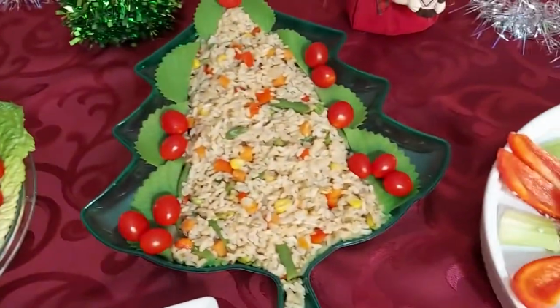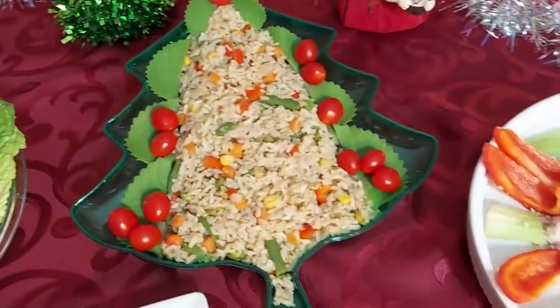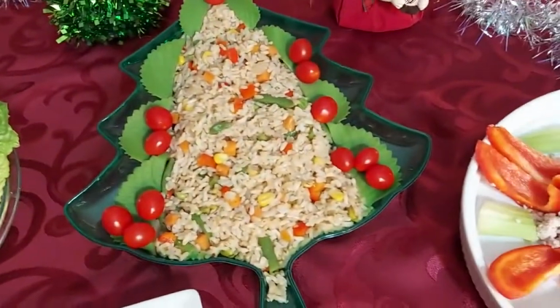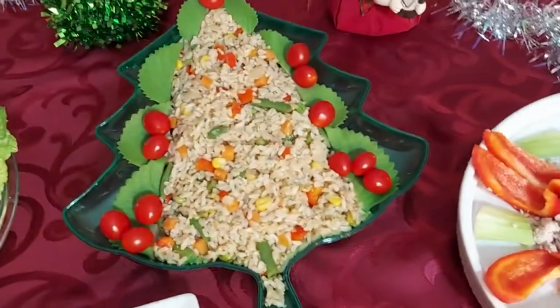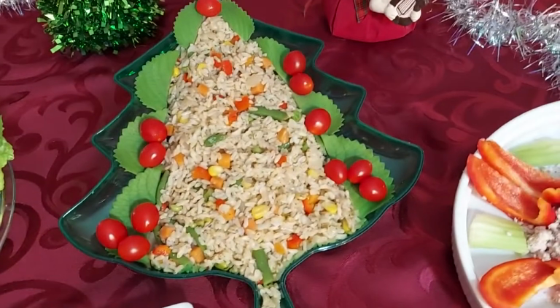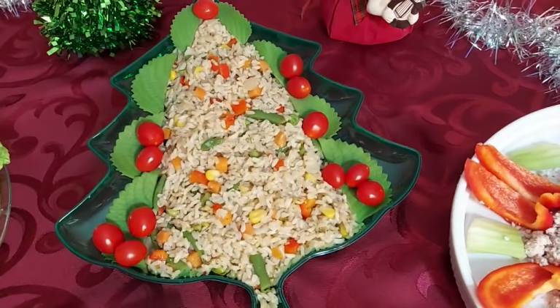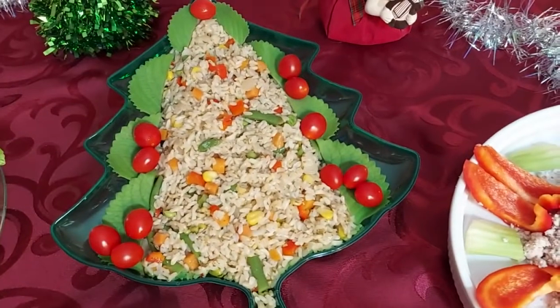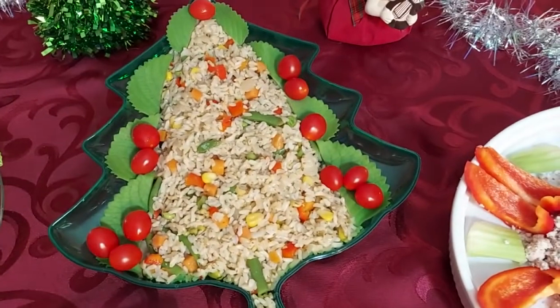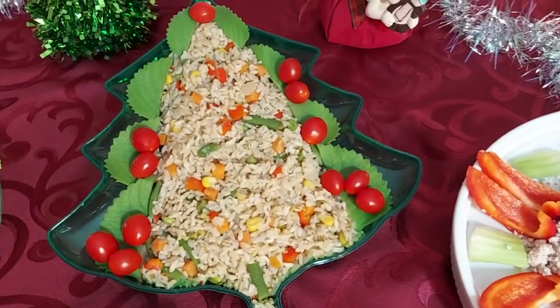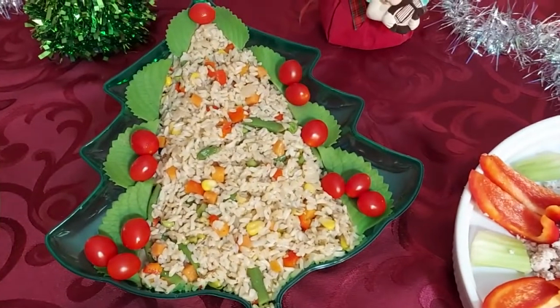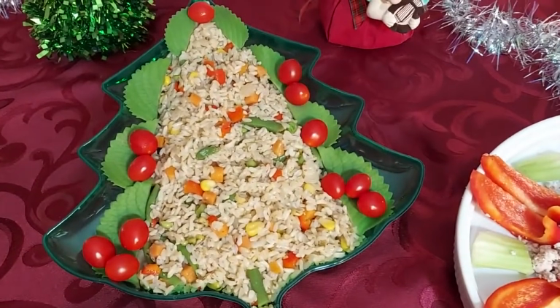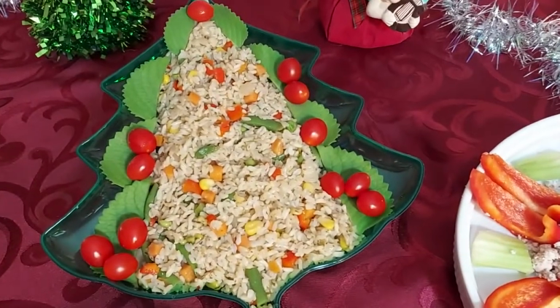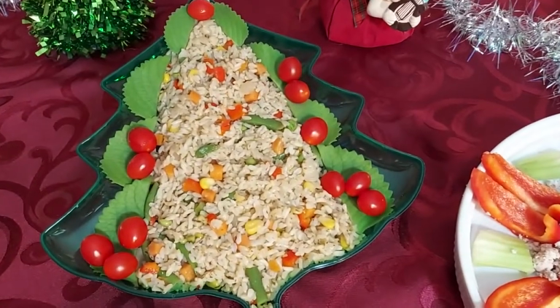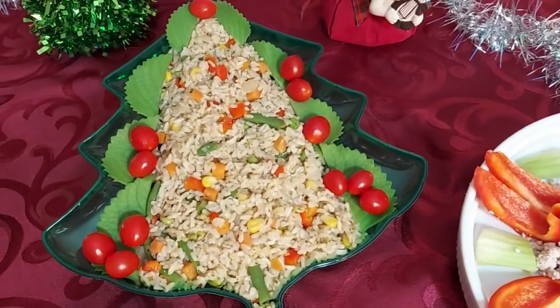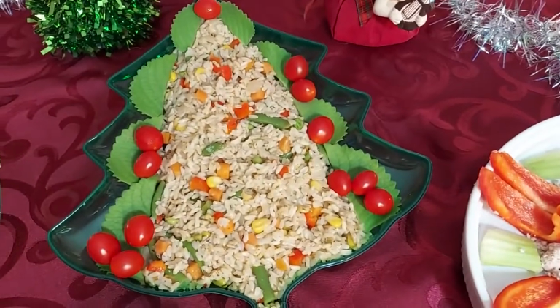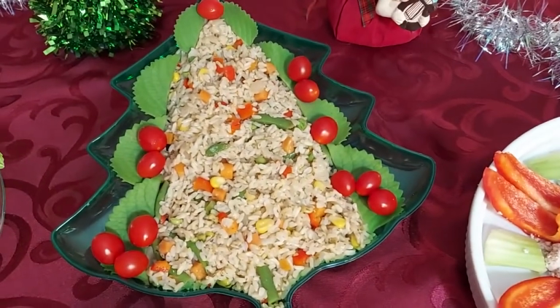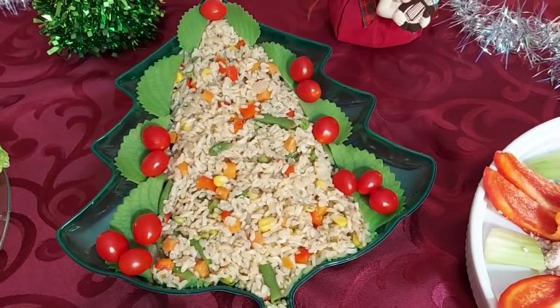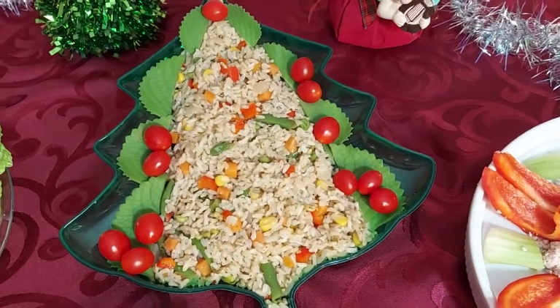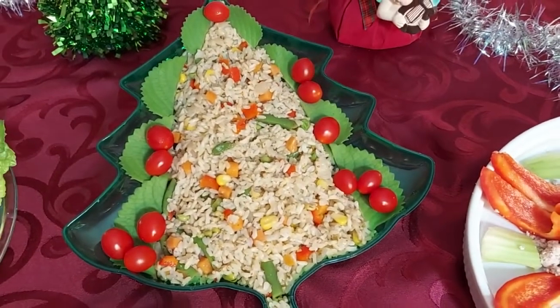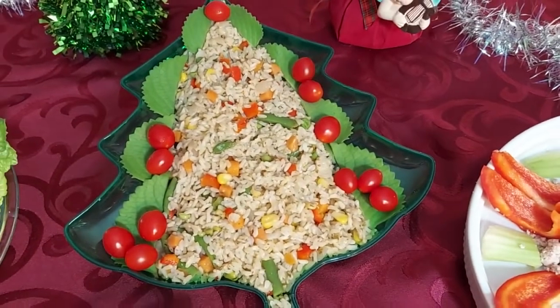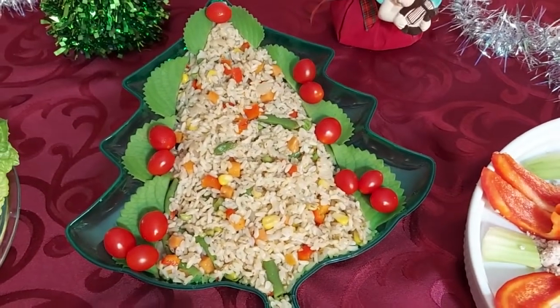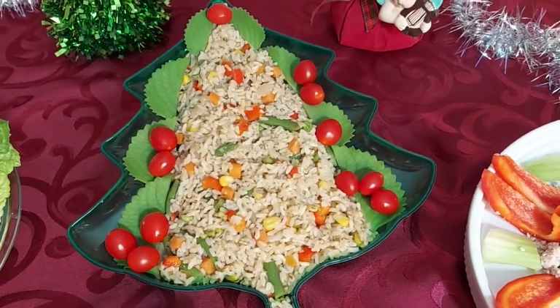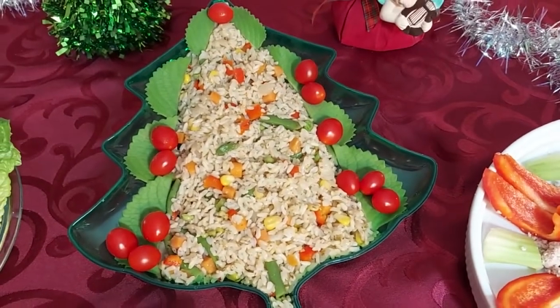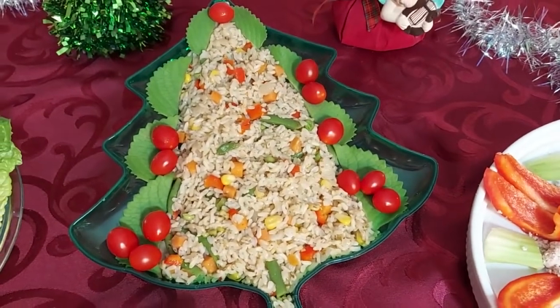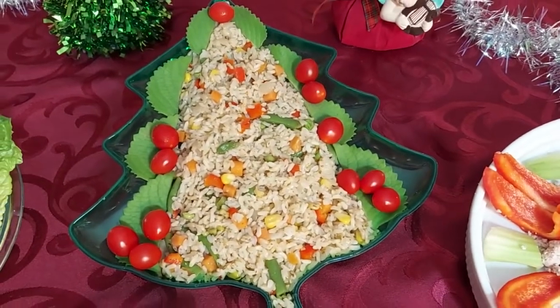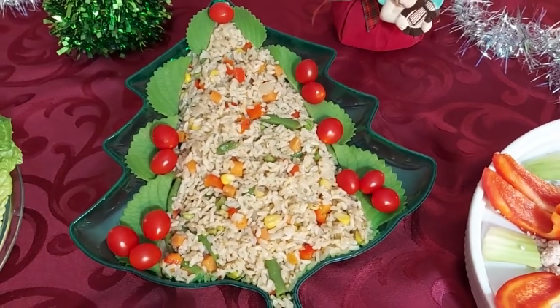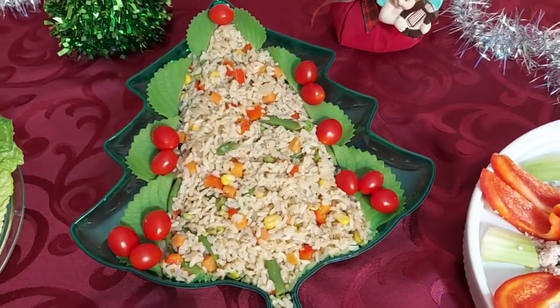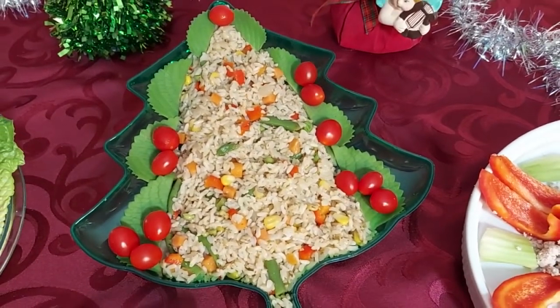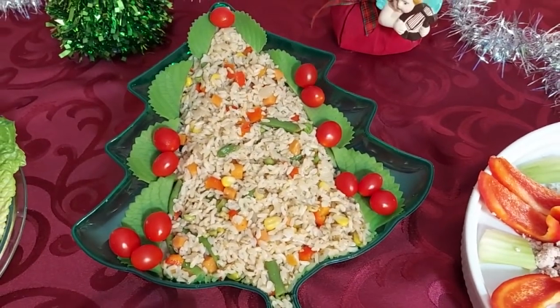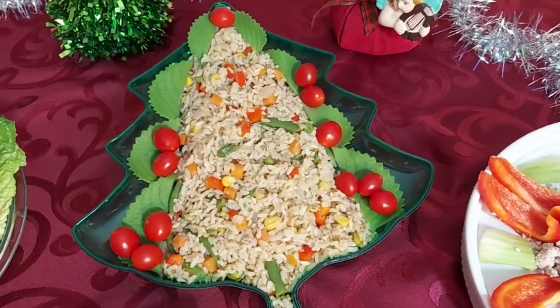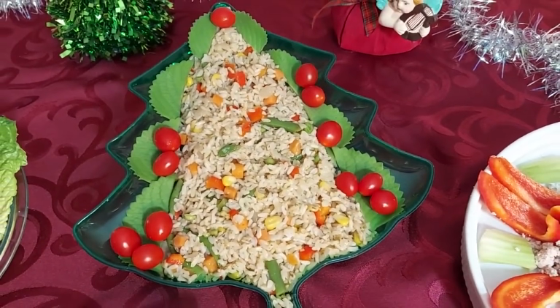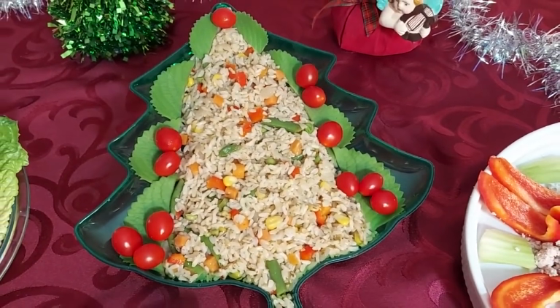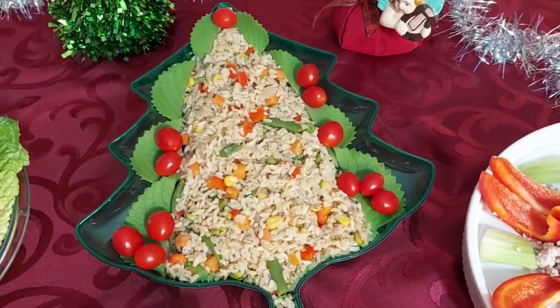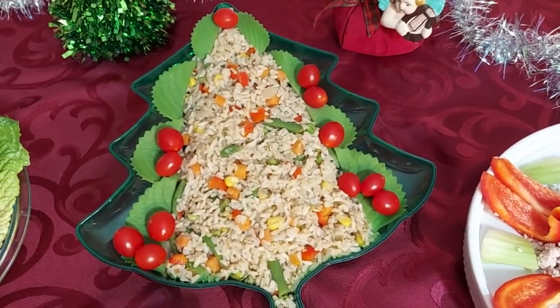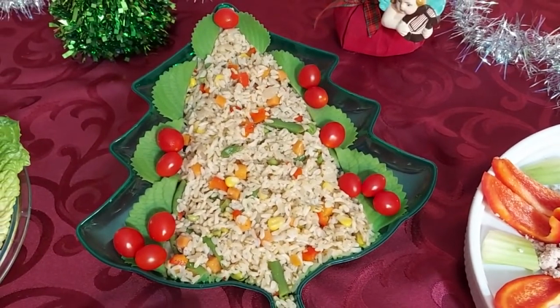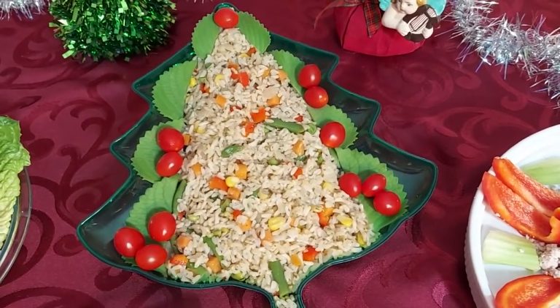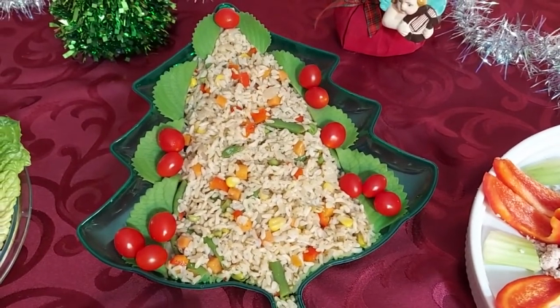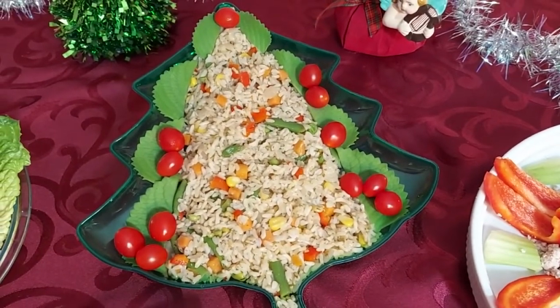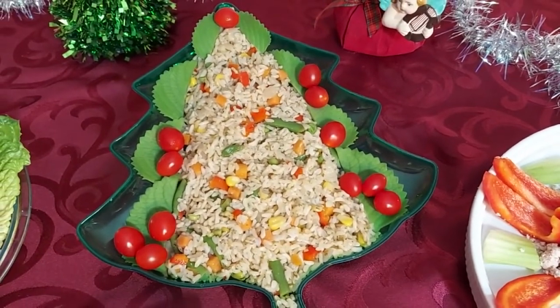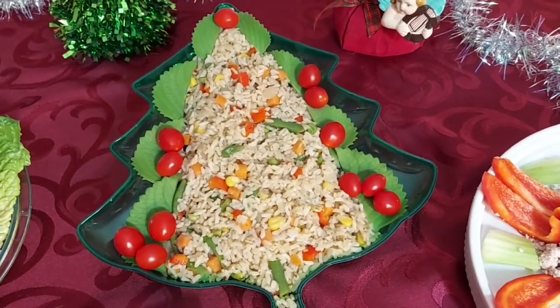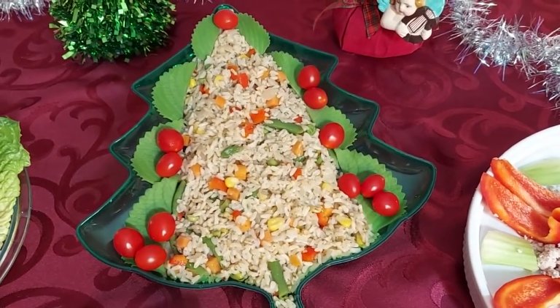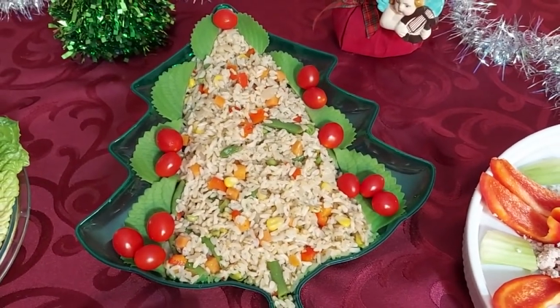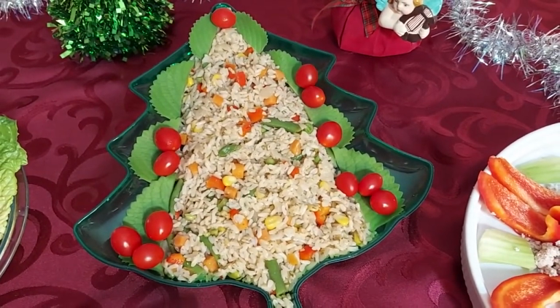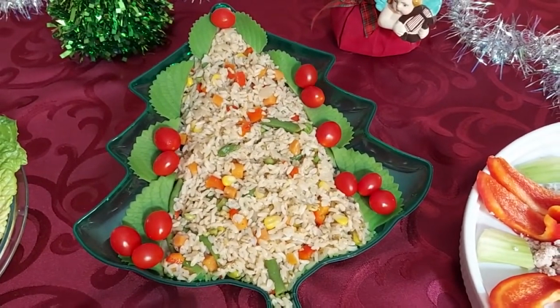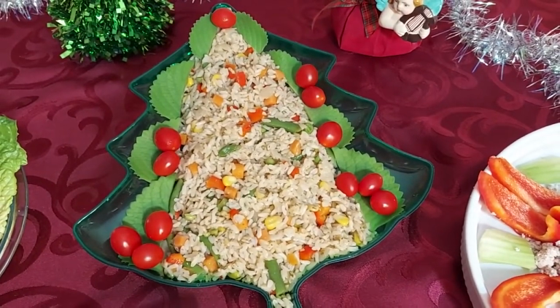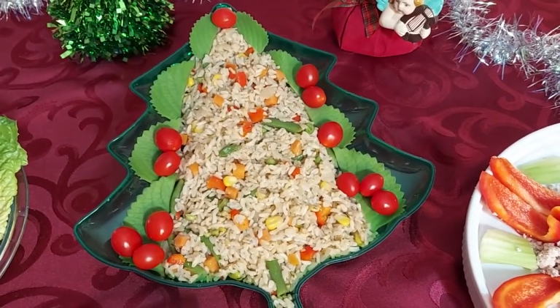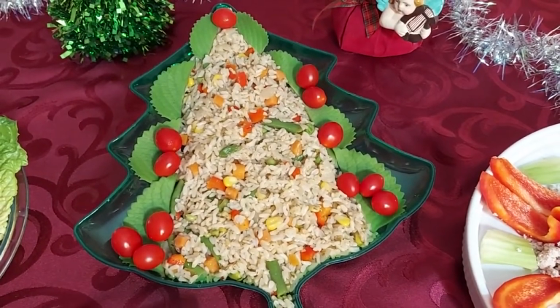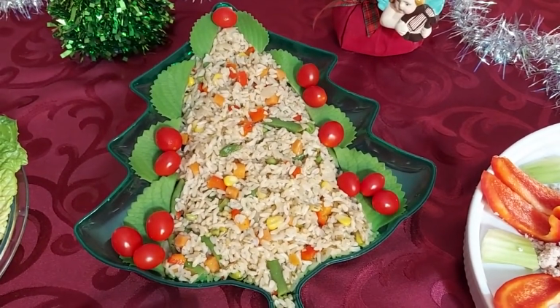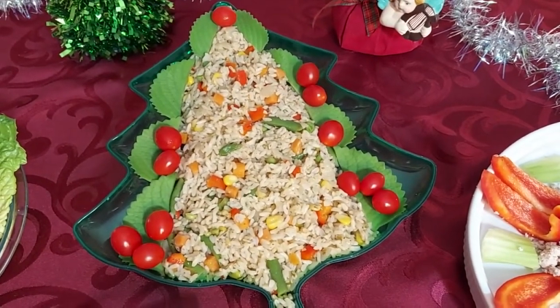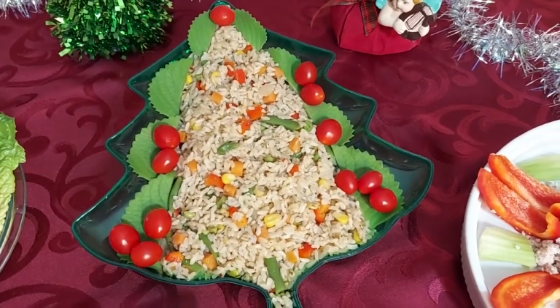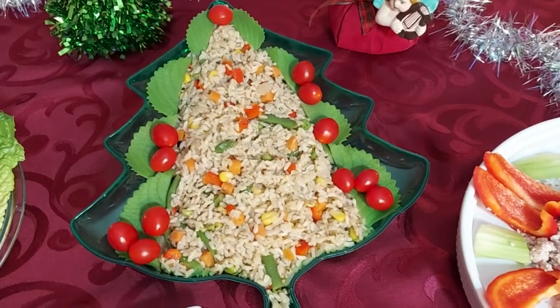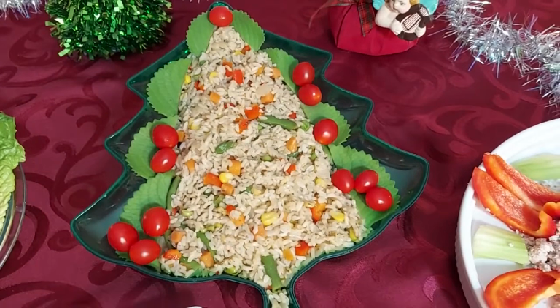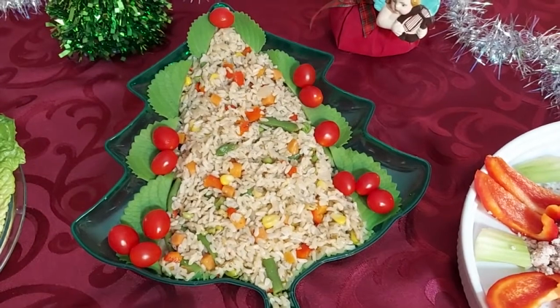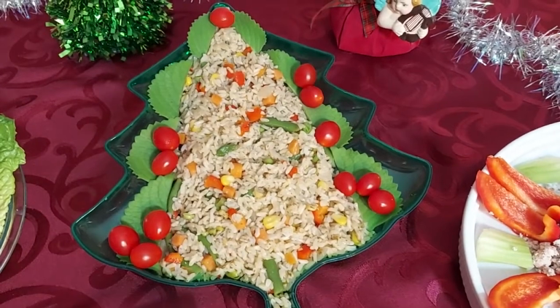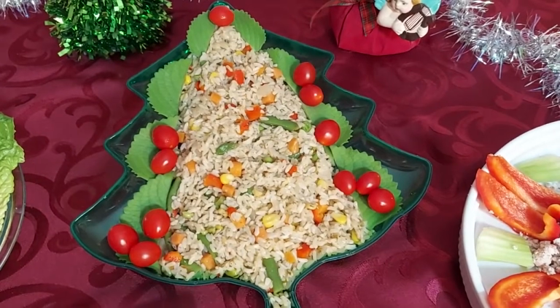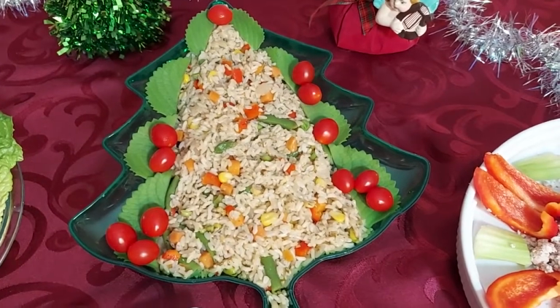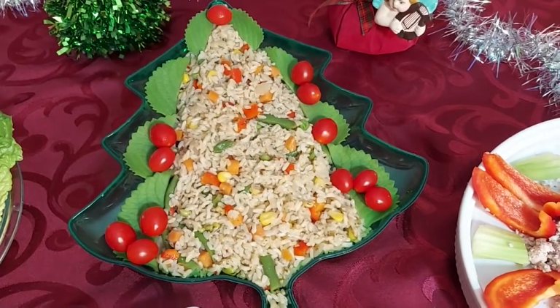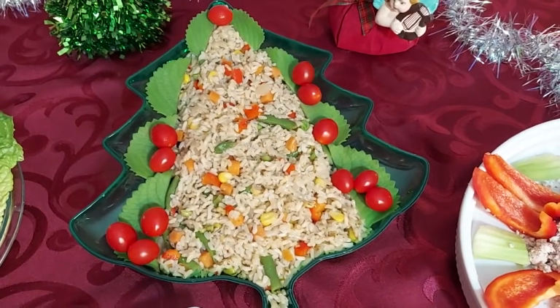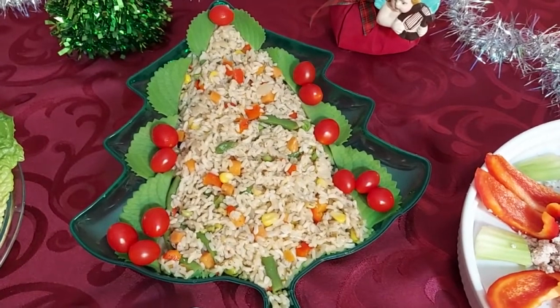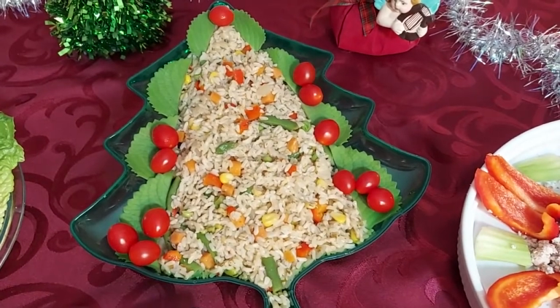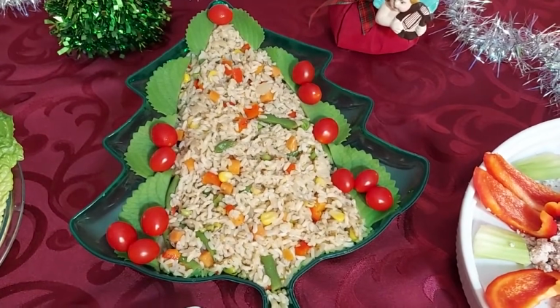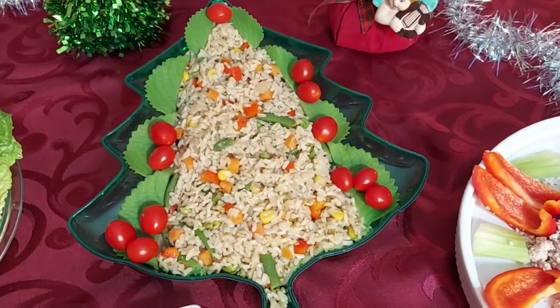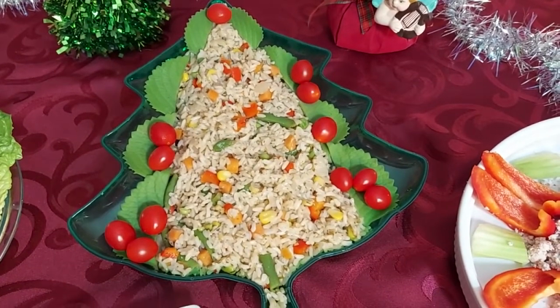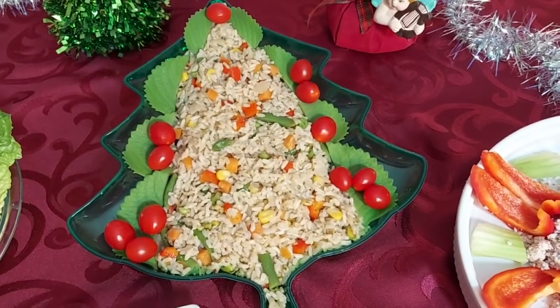Christmas rice with vegetables and cherry tomatoes.